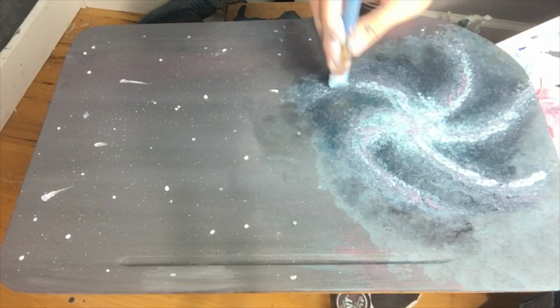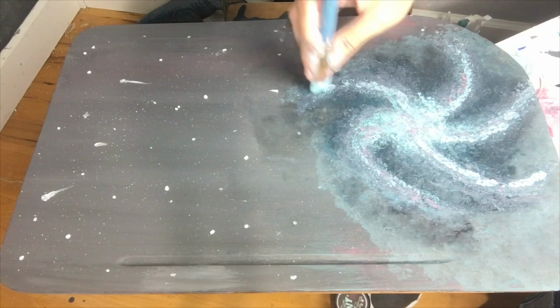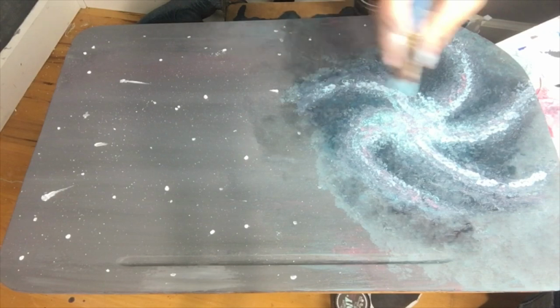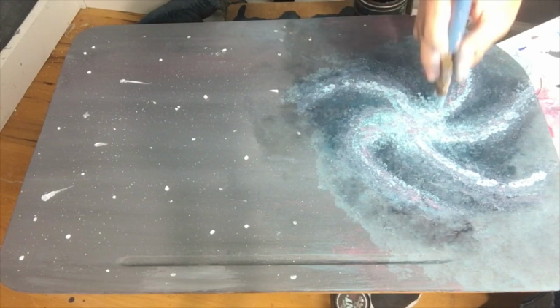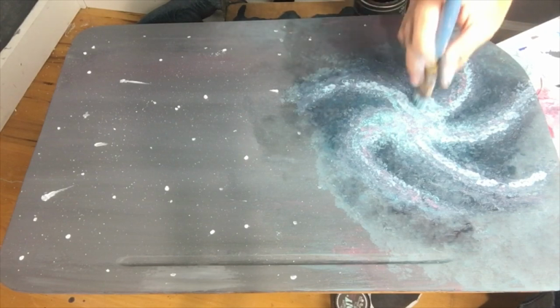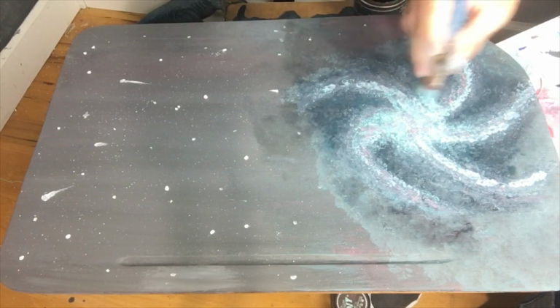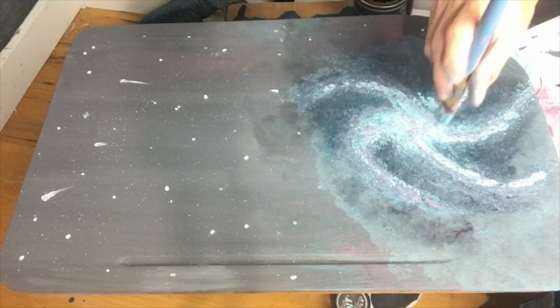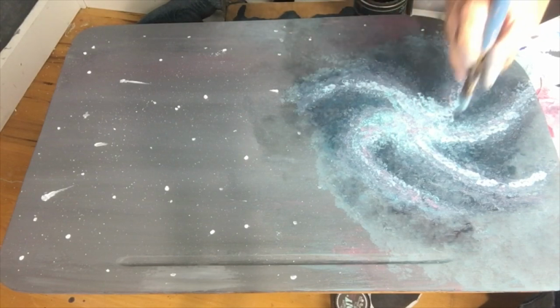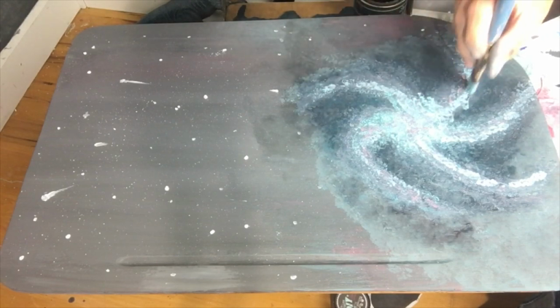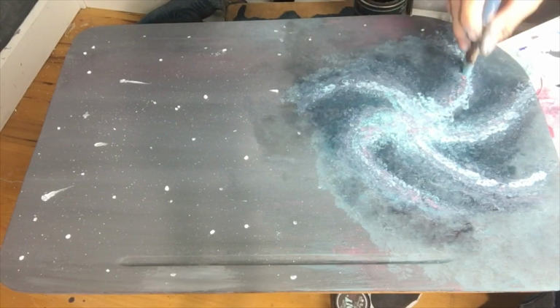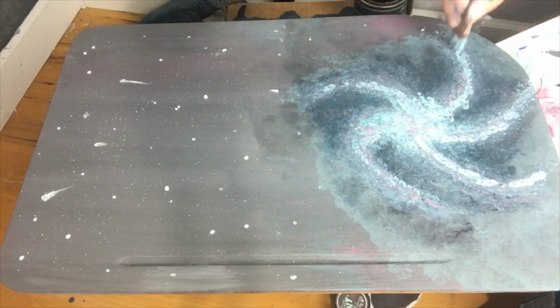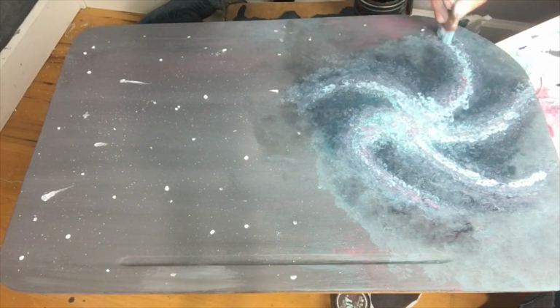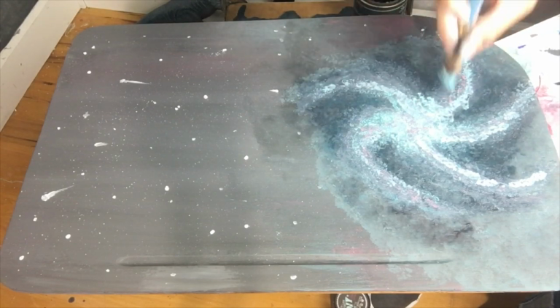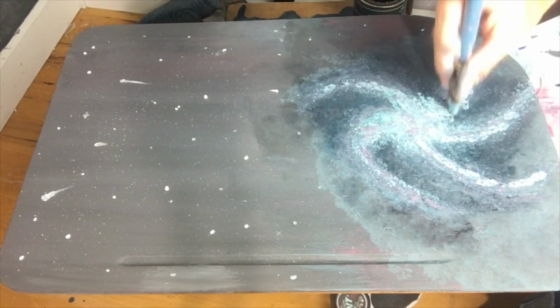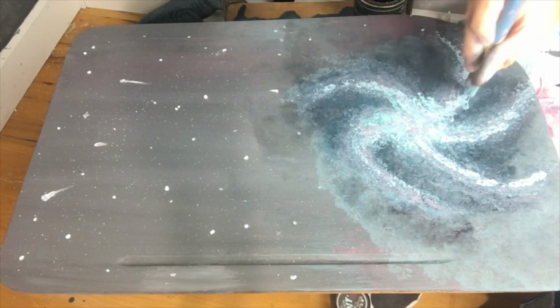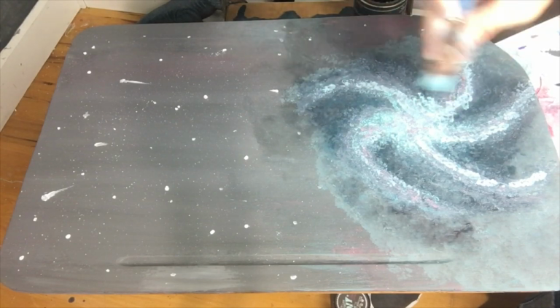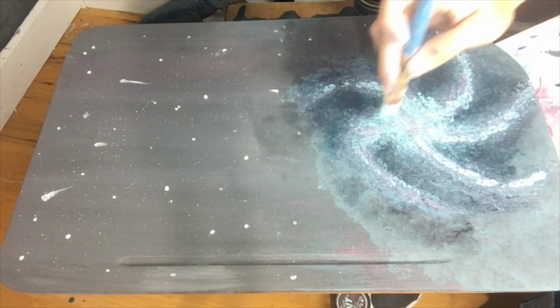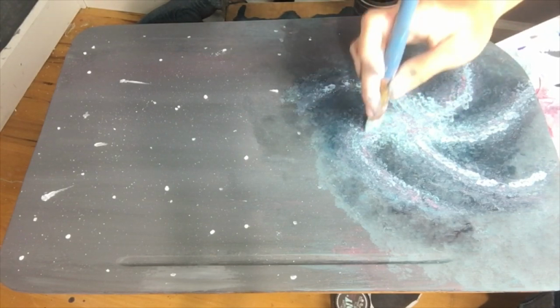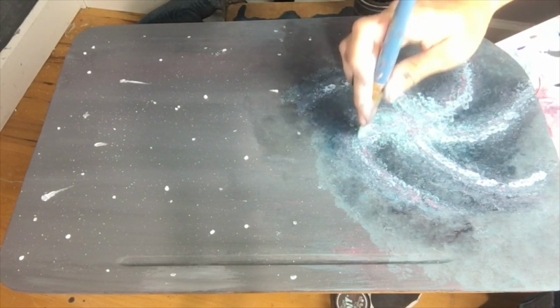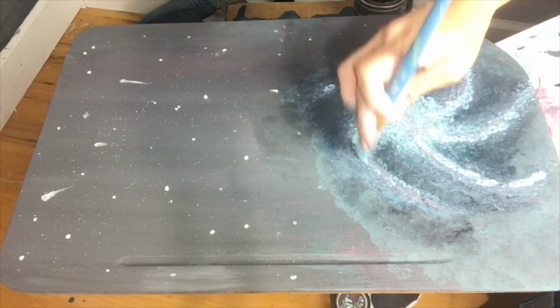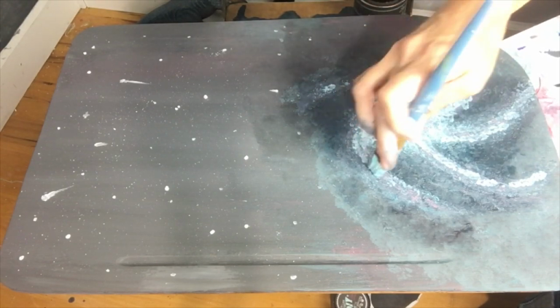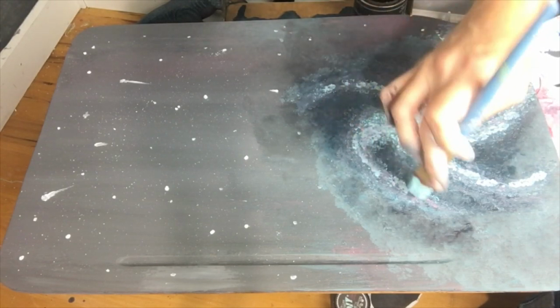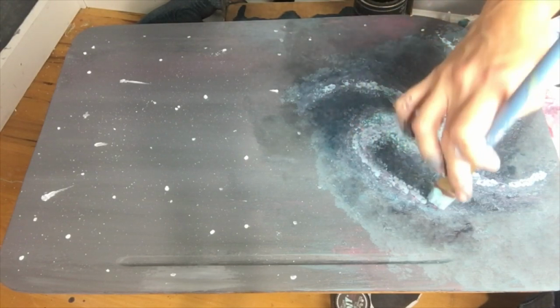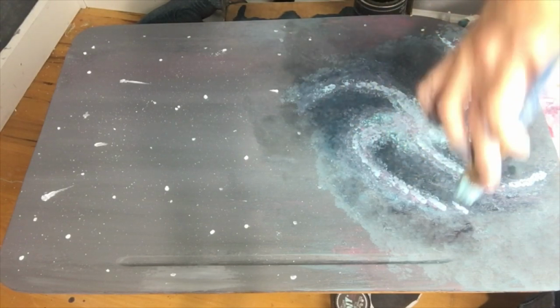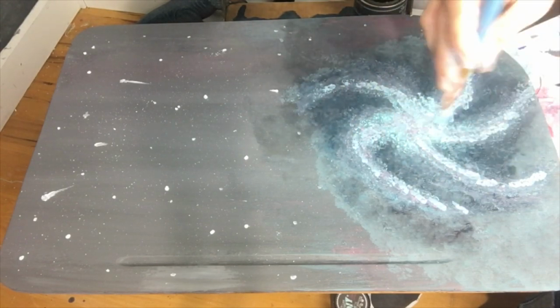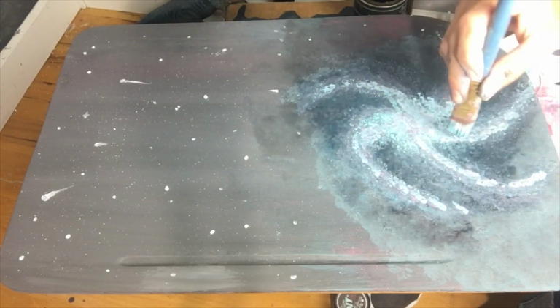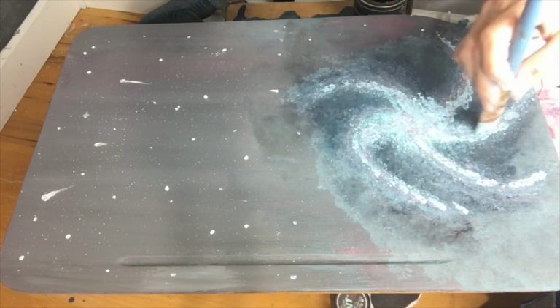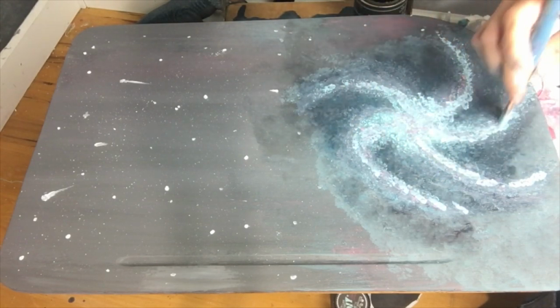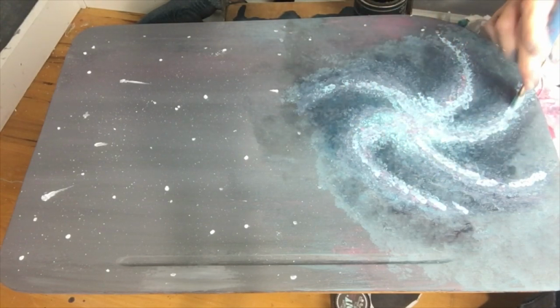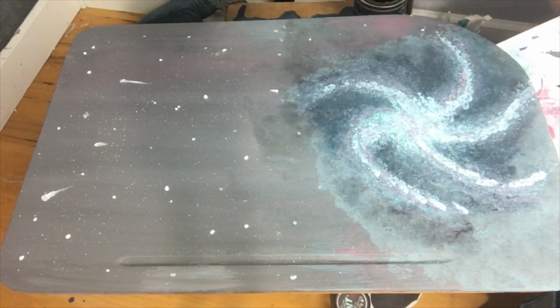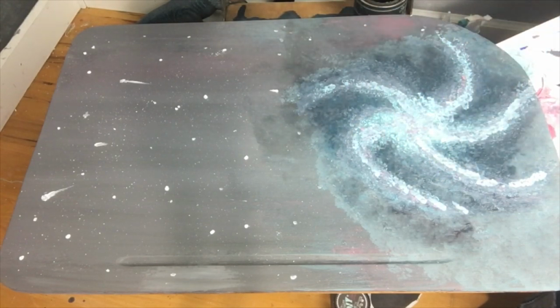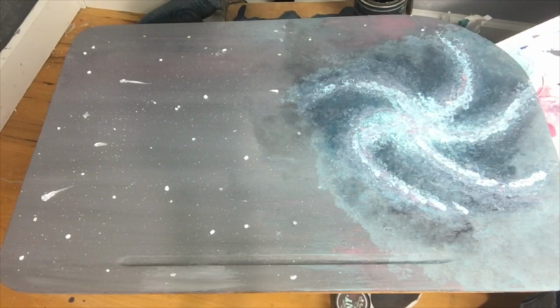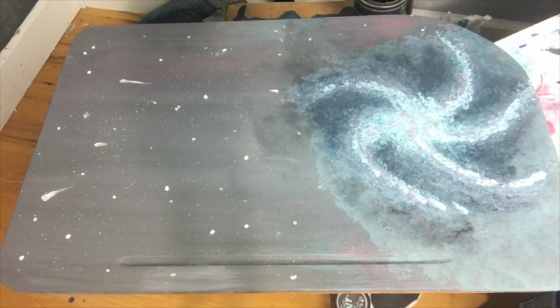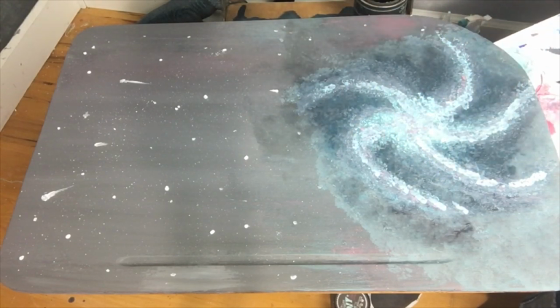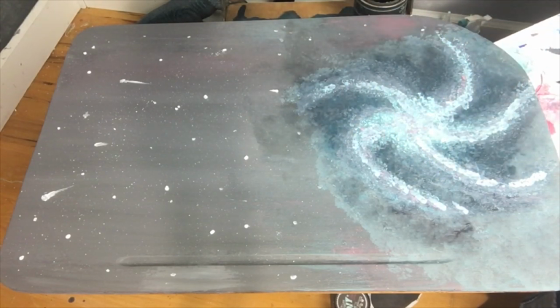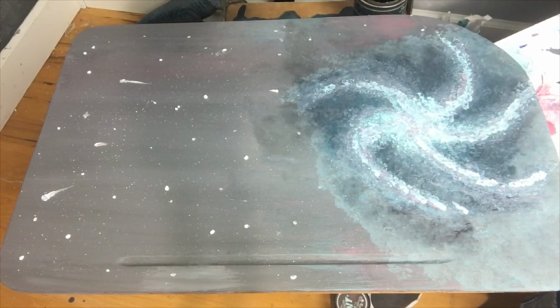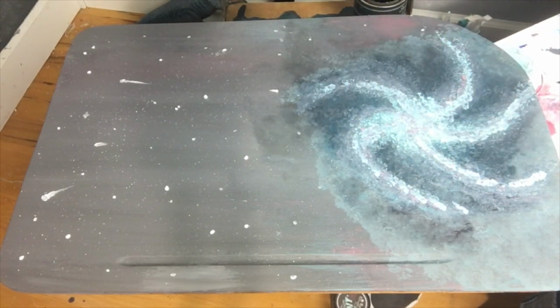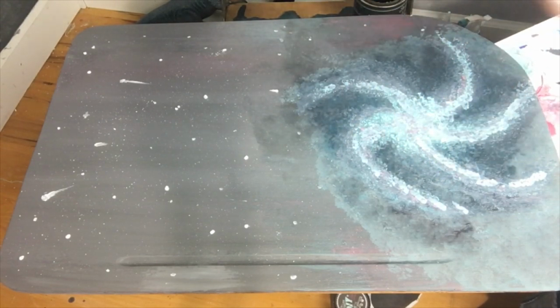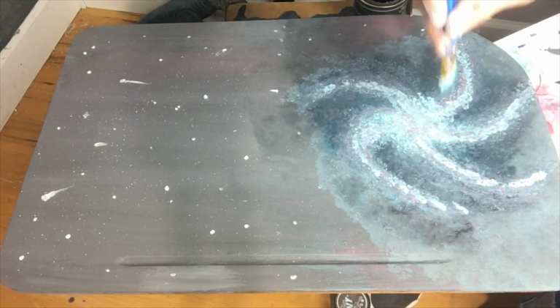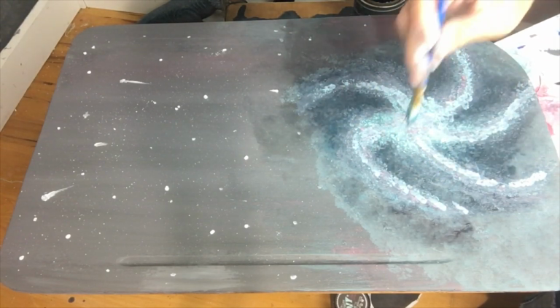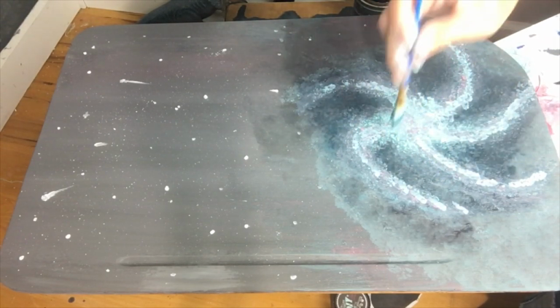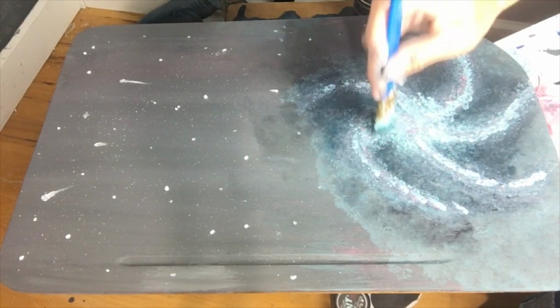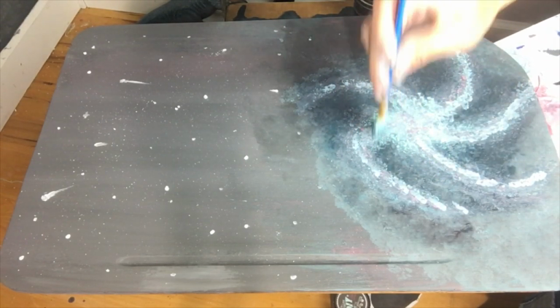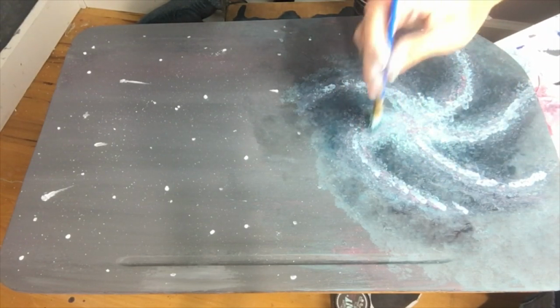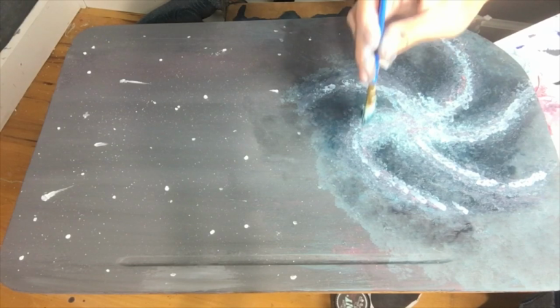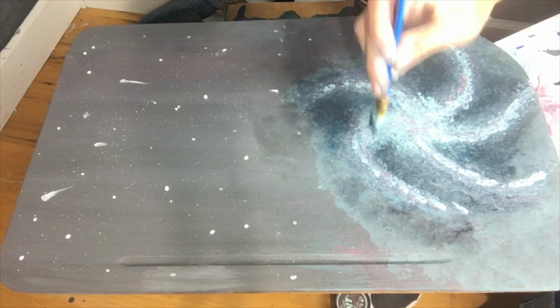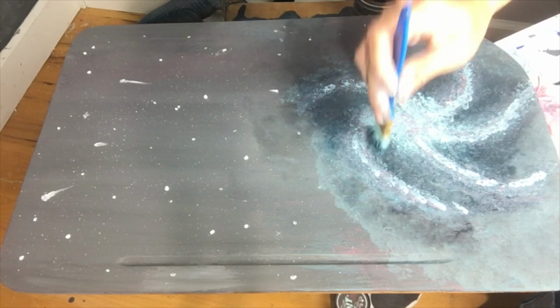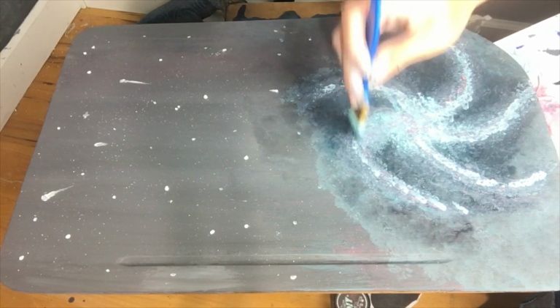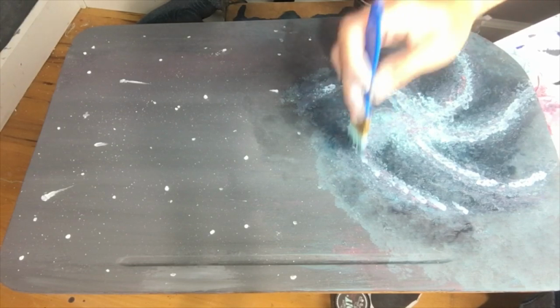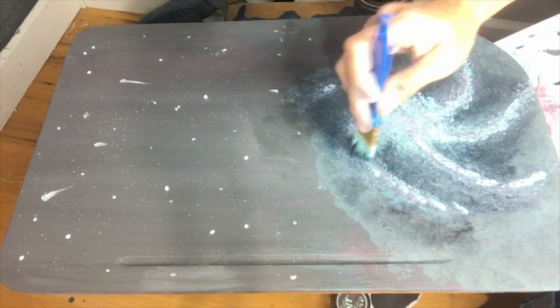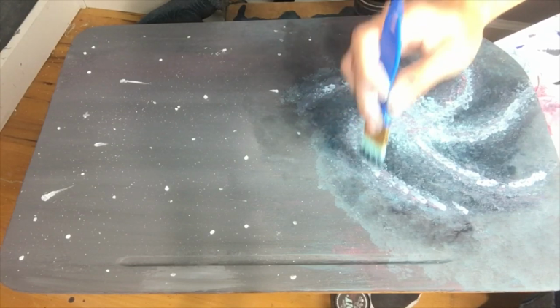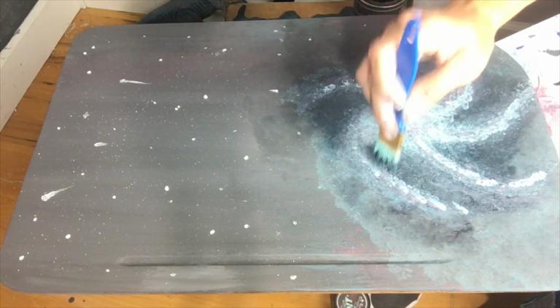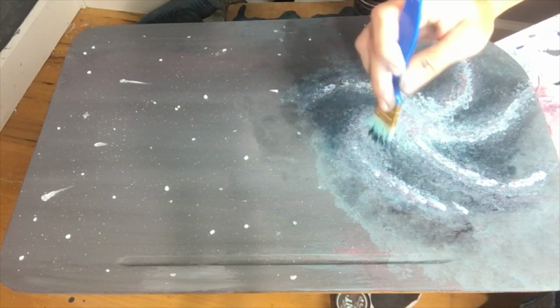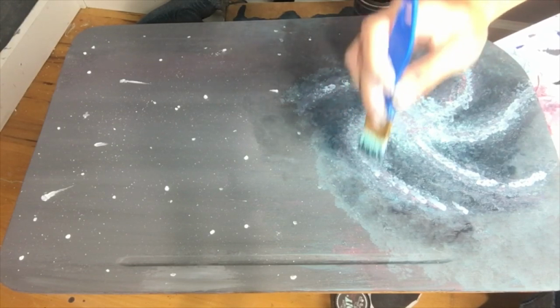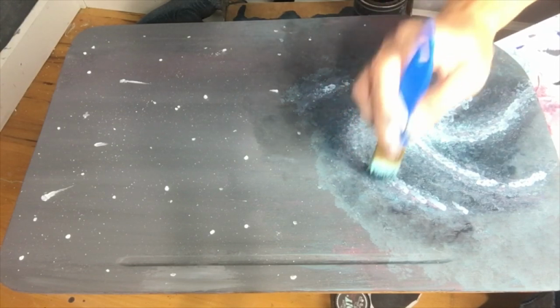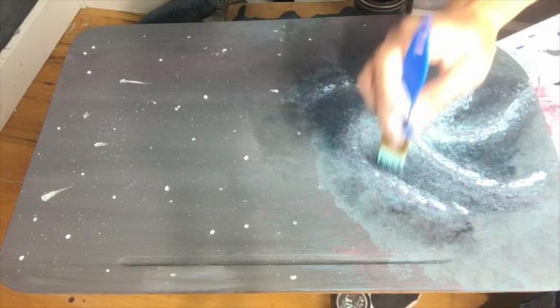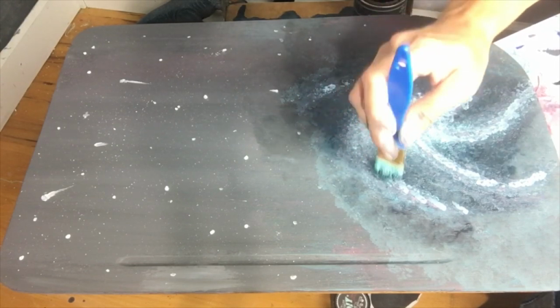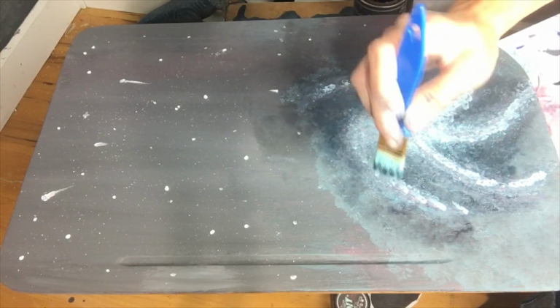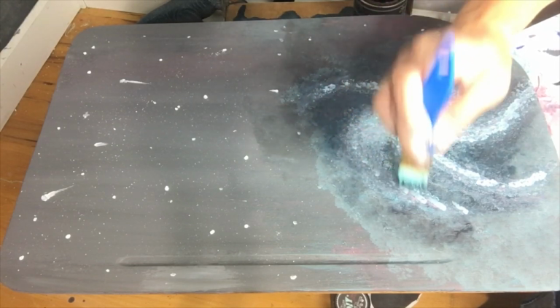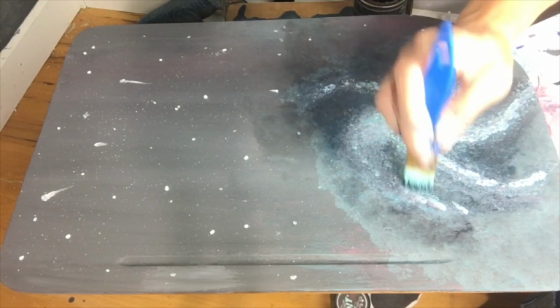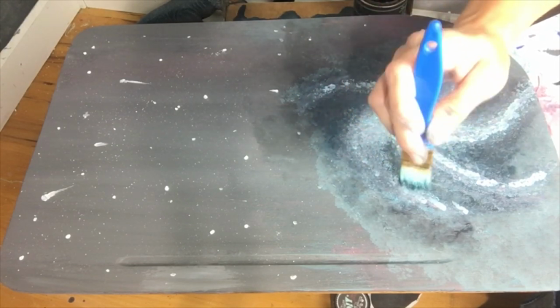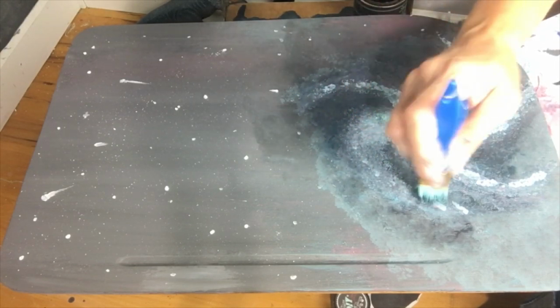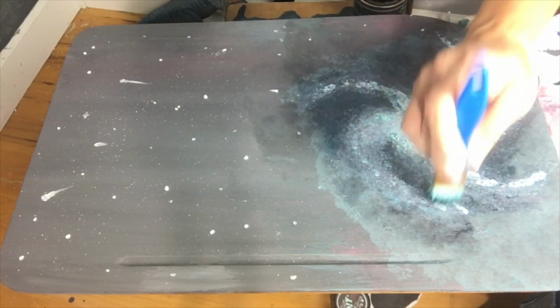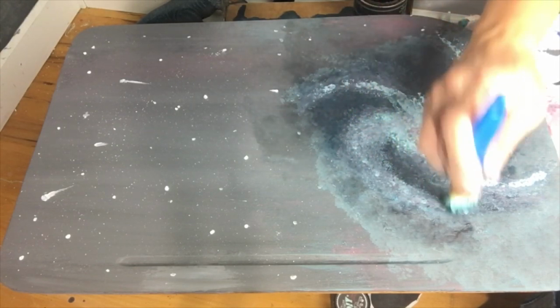I layered these colors at least four times before I was satisfied with the look I was going for. And once I finally finished, I really liked it.